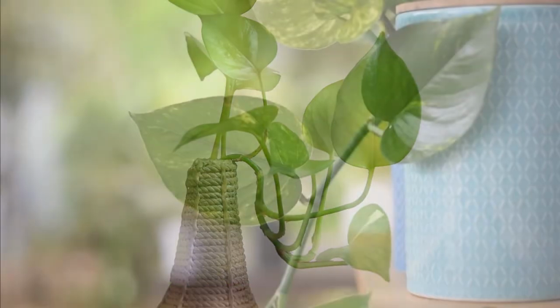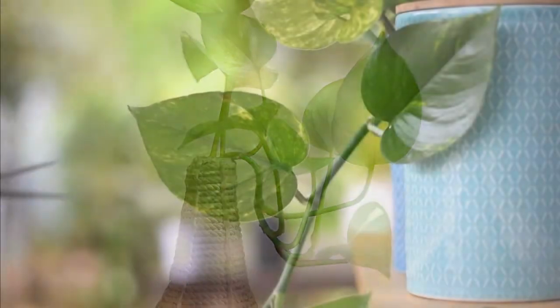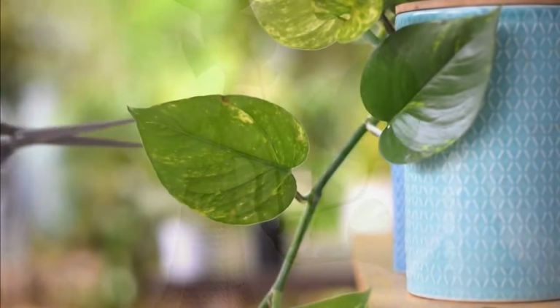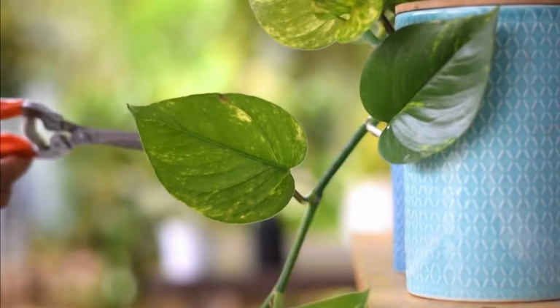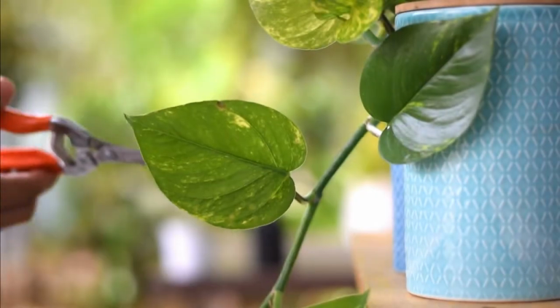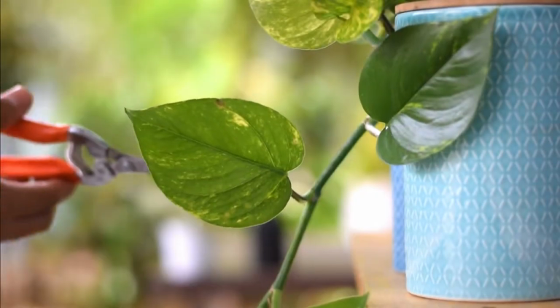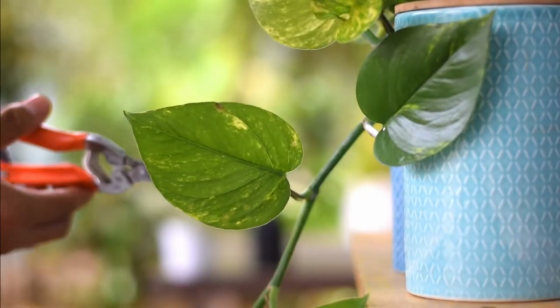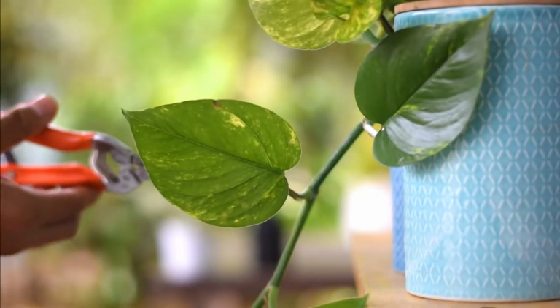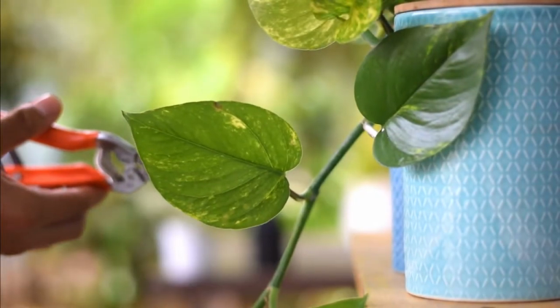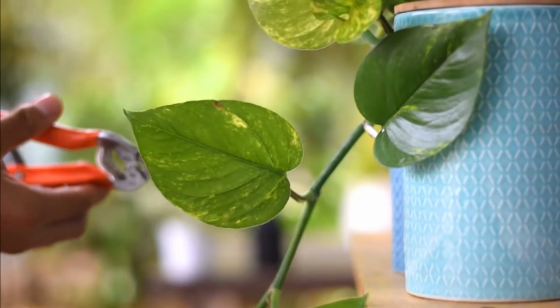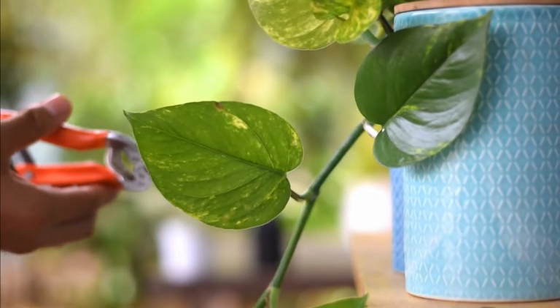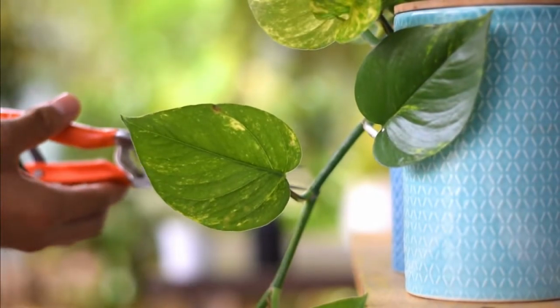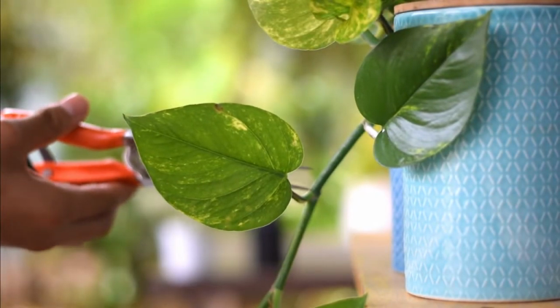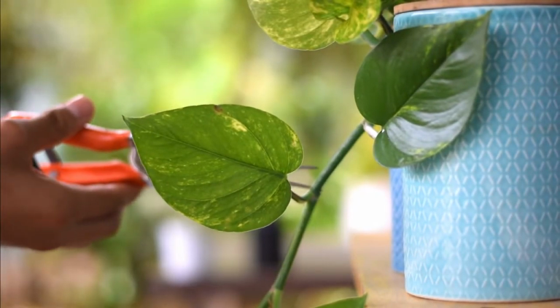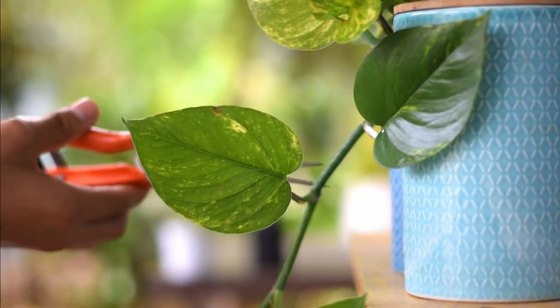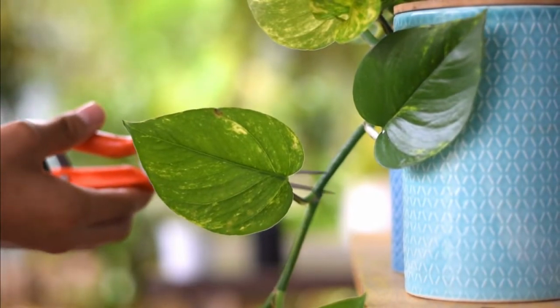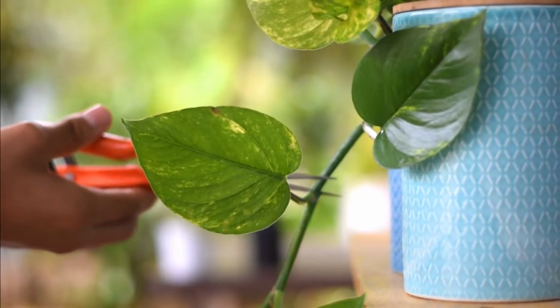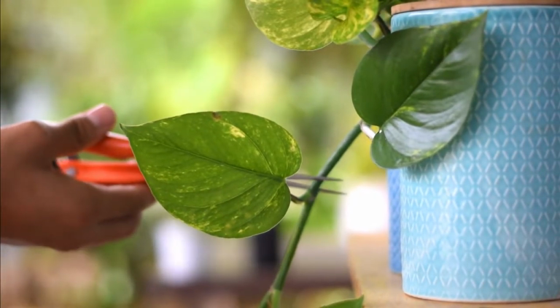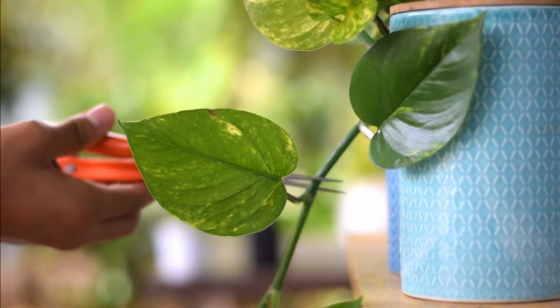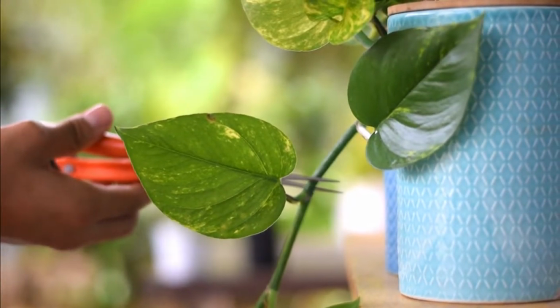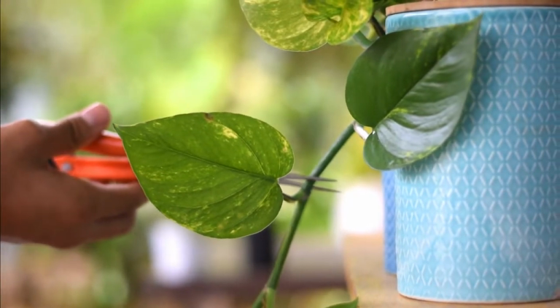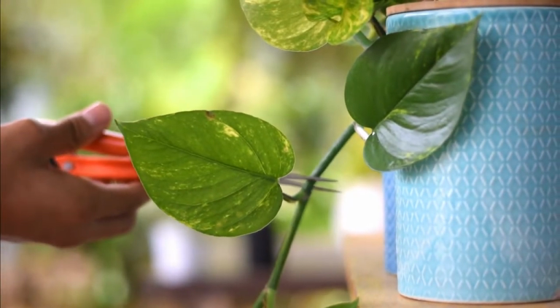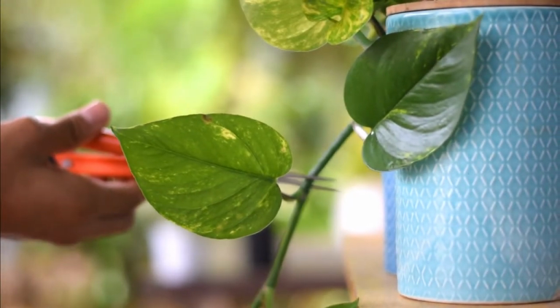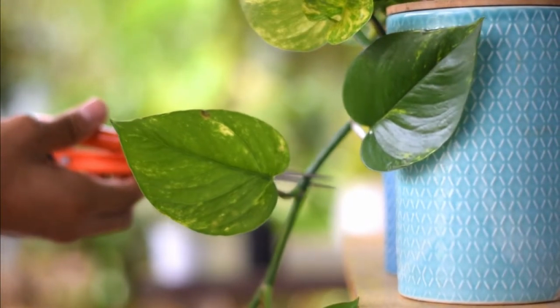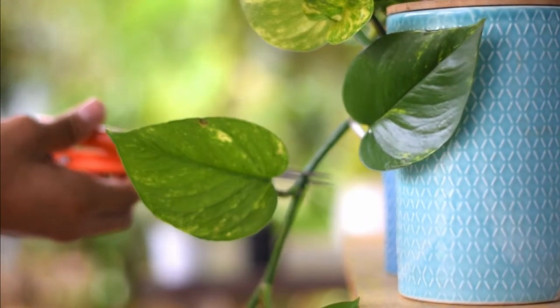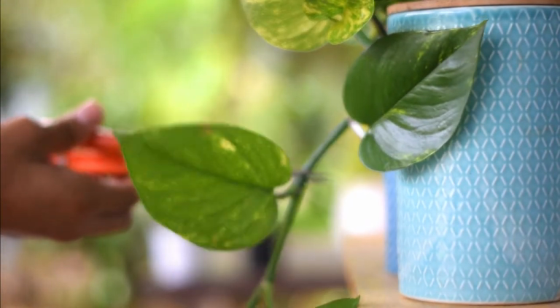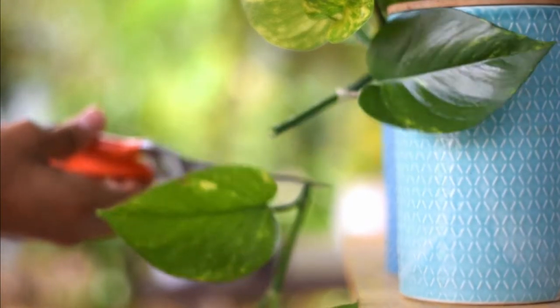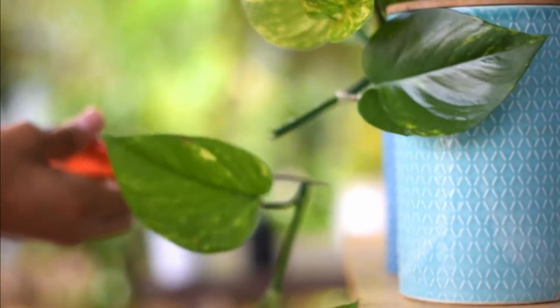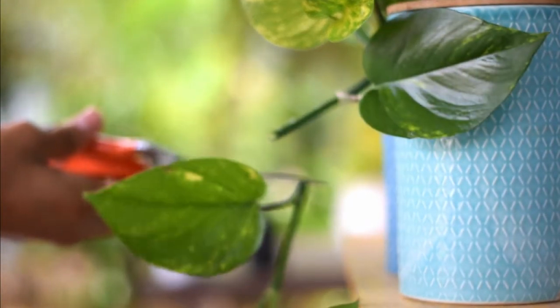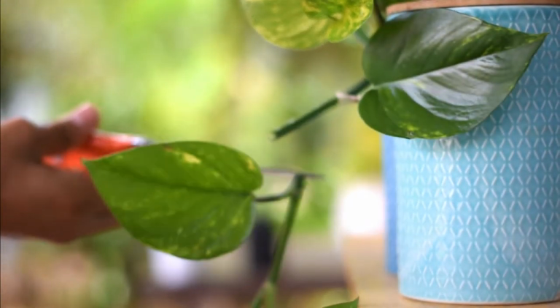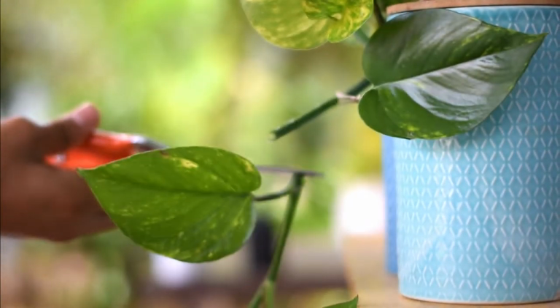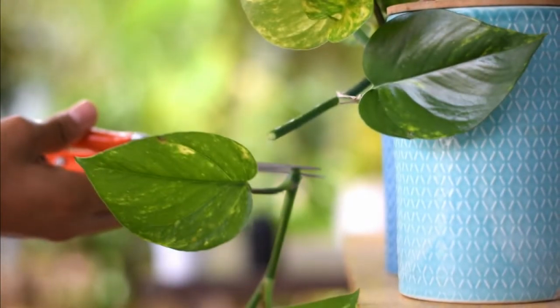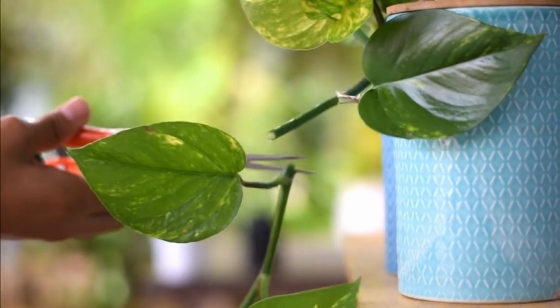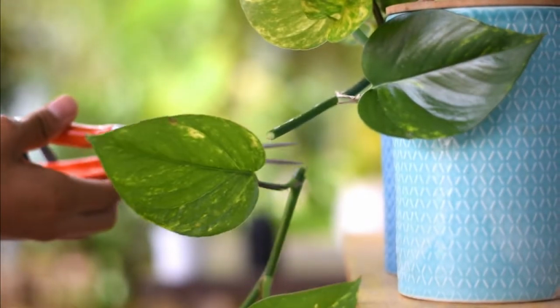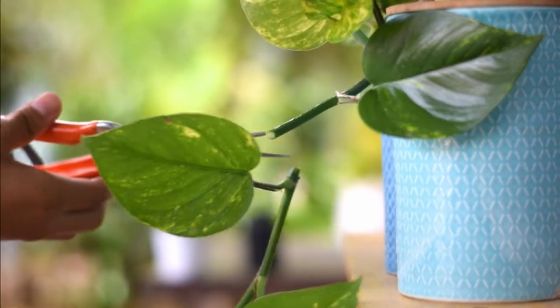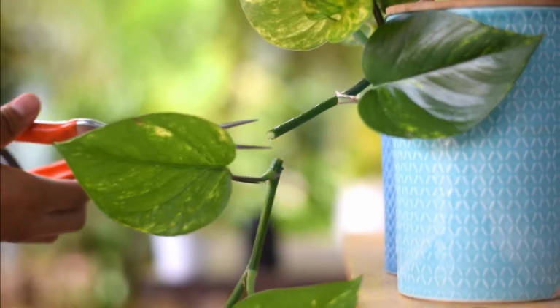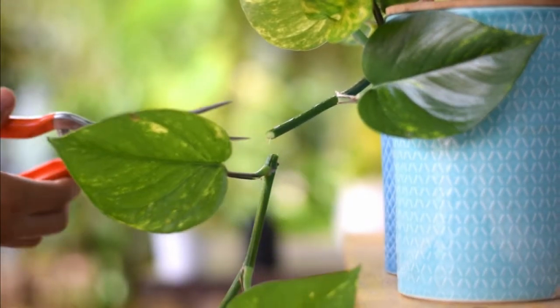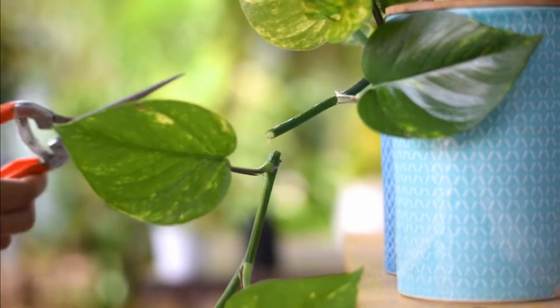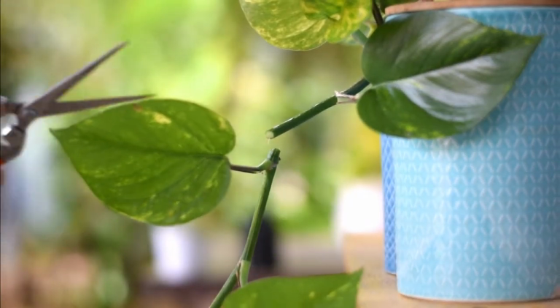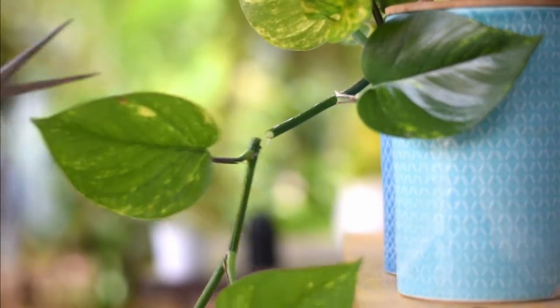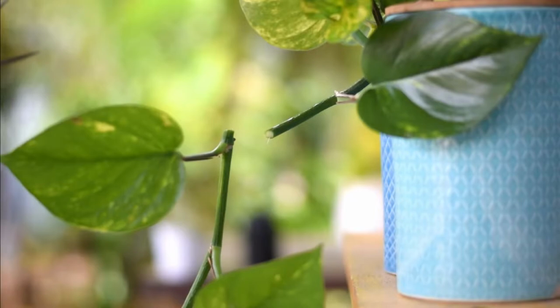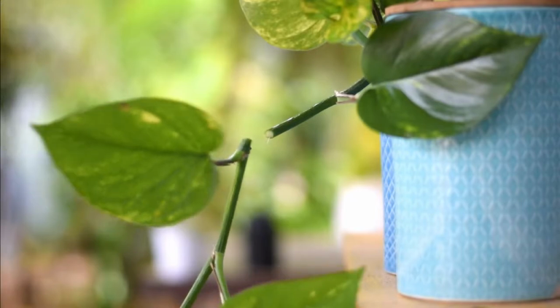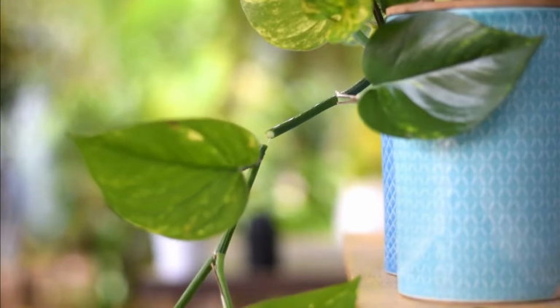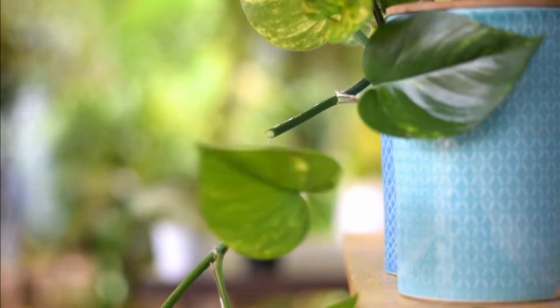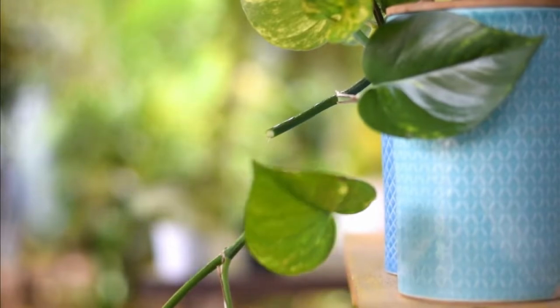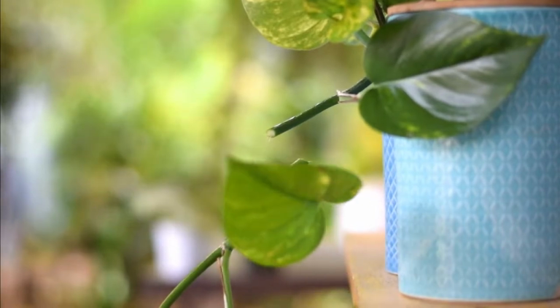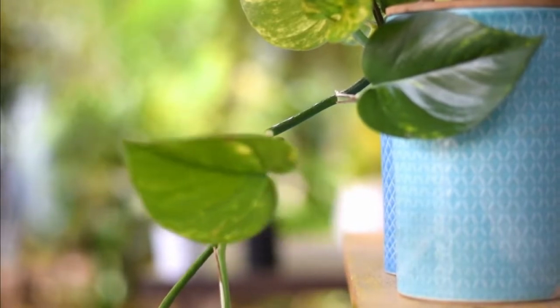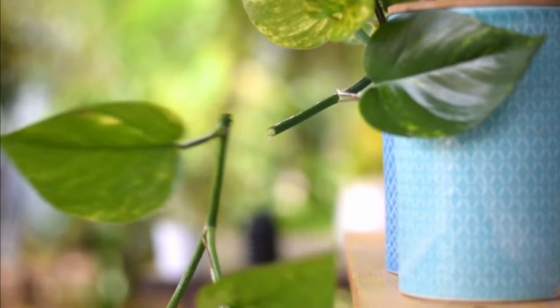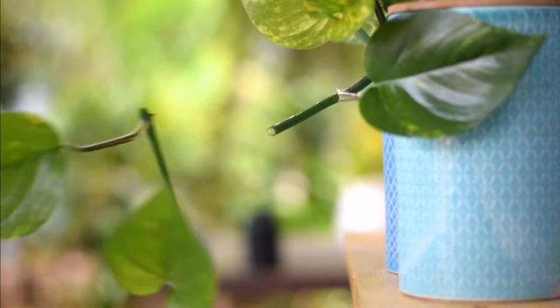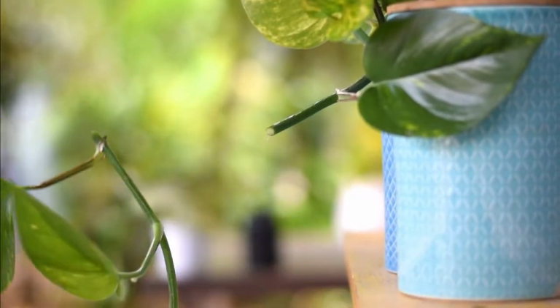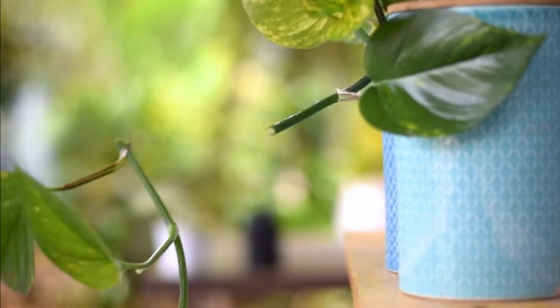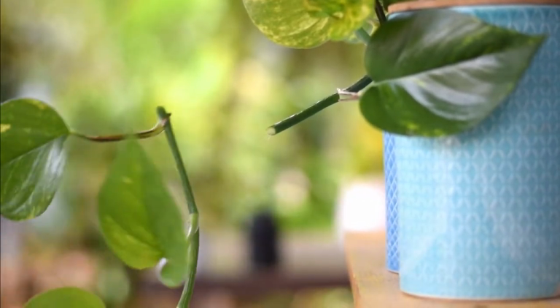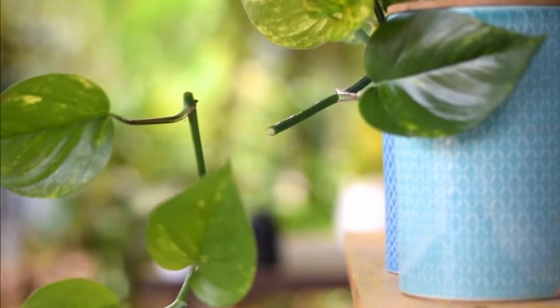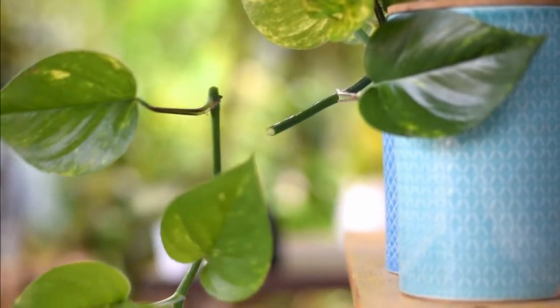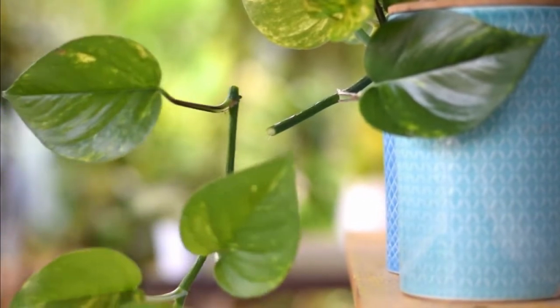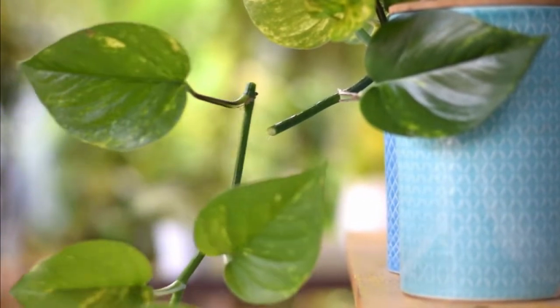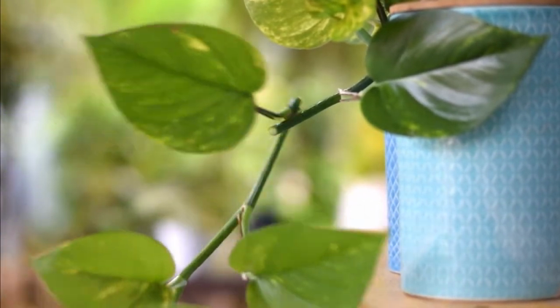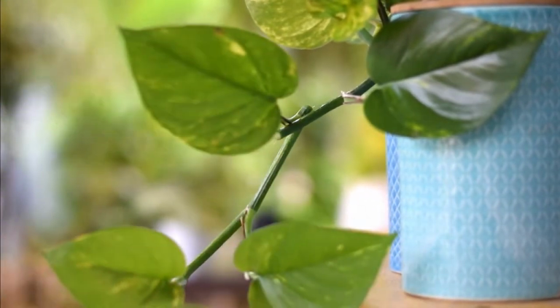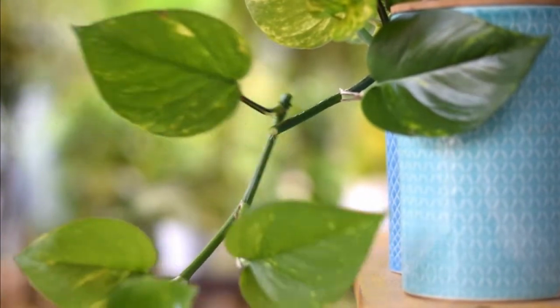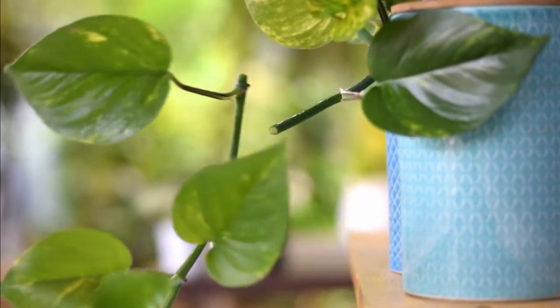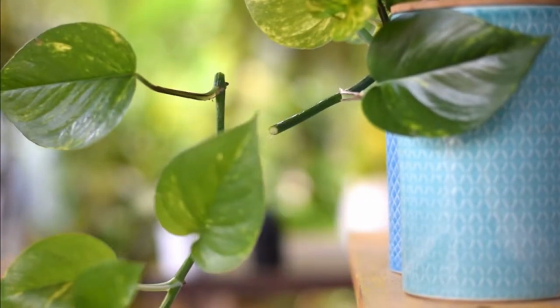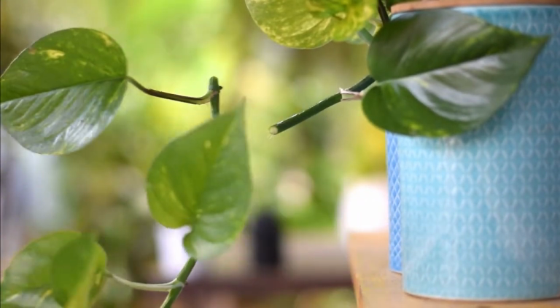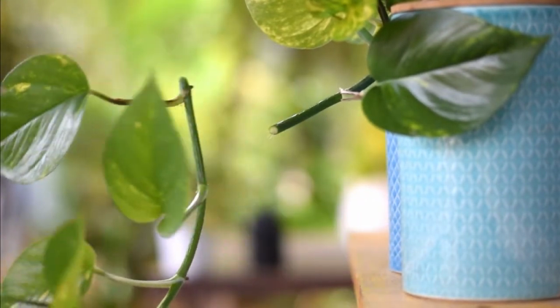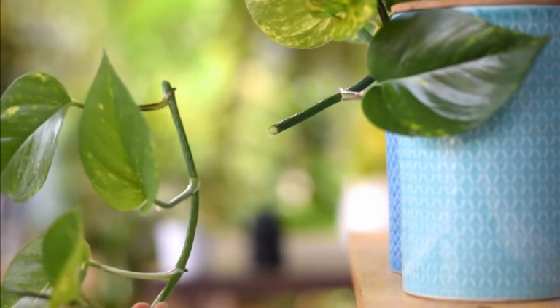Select a healthy stem of the plant and cut a 4-6 inch piece below the root node. Make sure that it has 4-5 leaves attached to it.